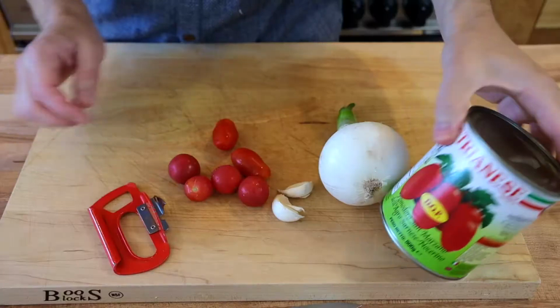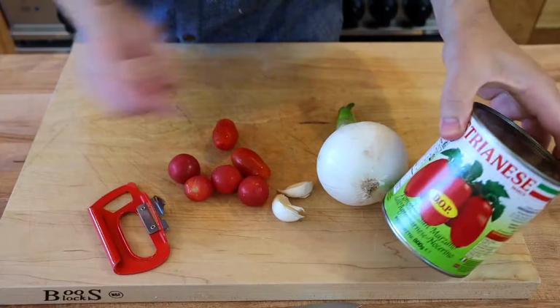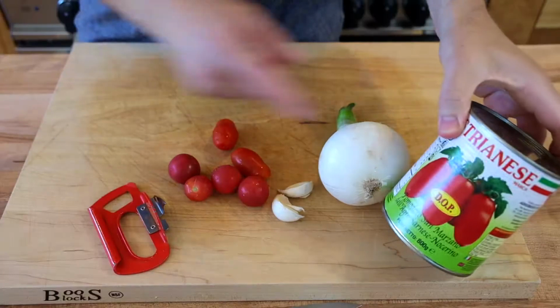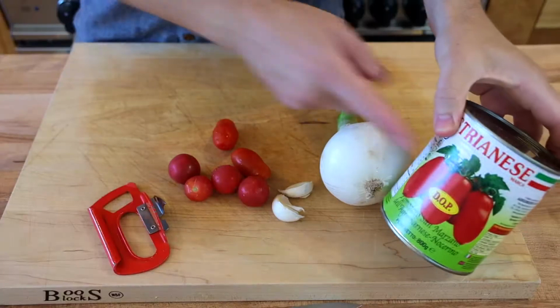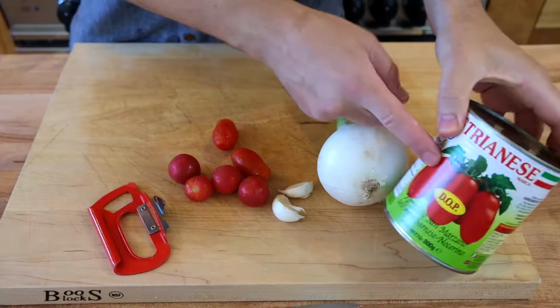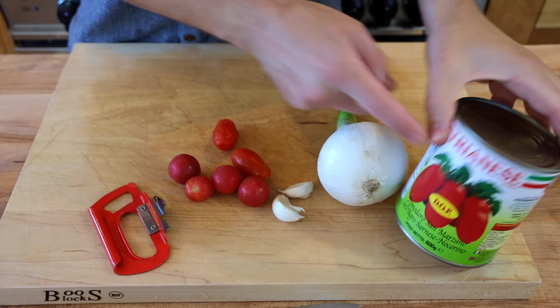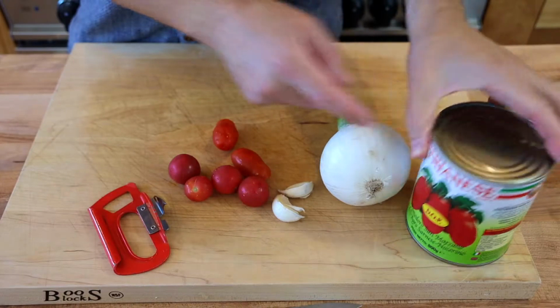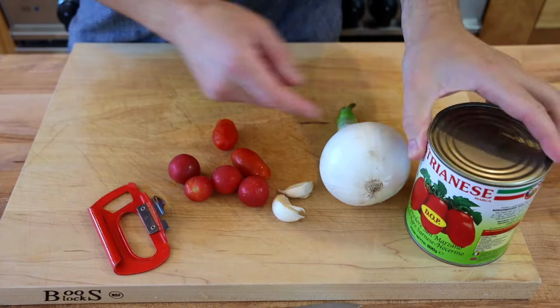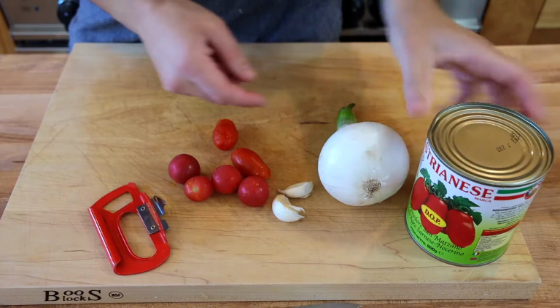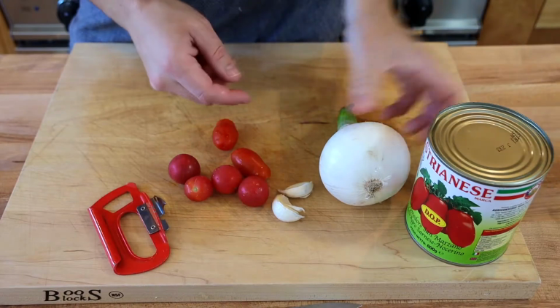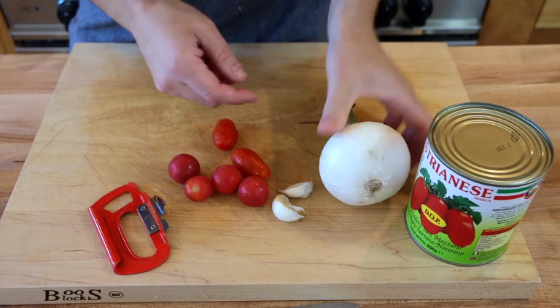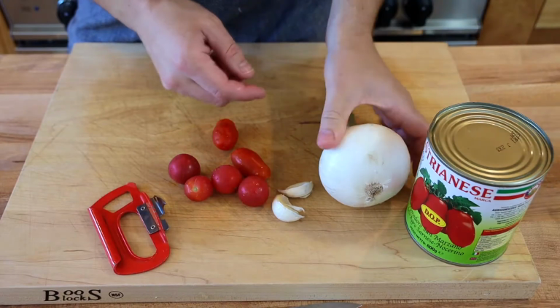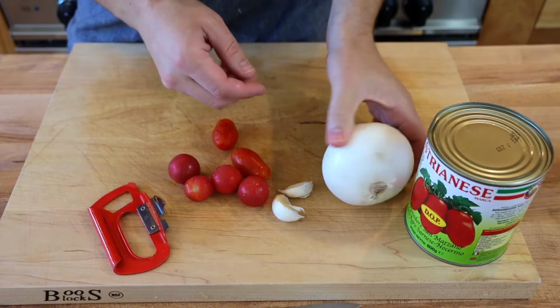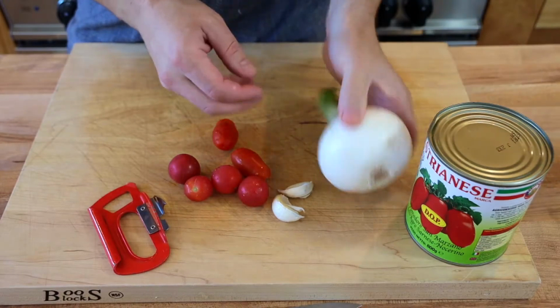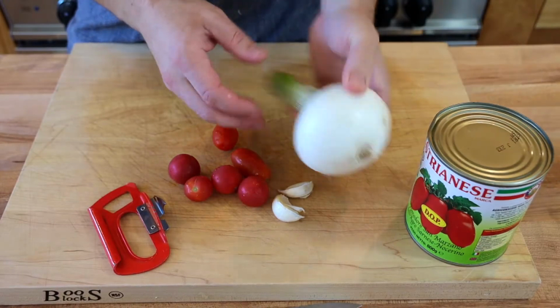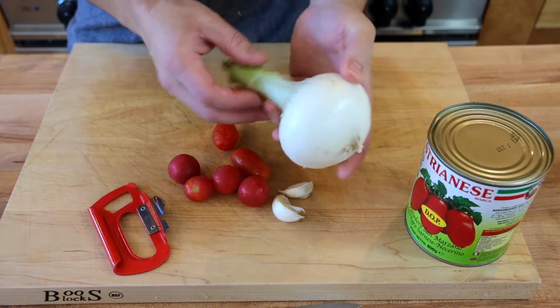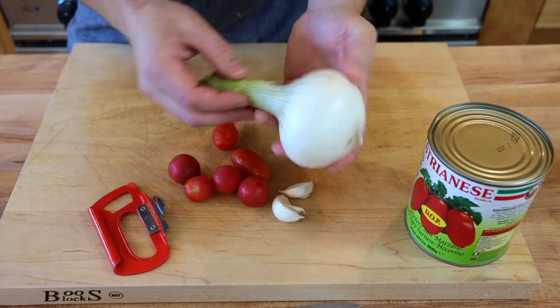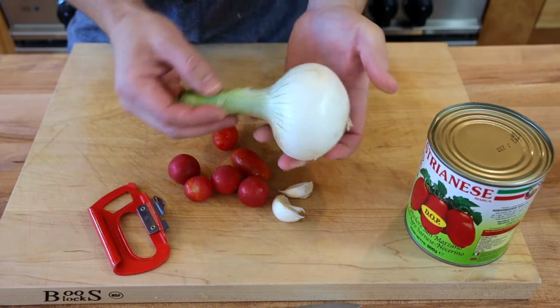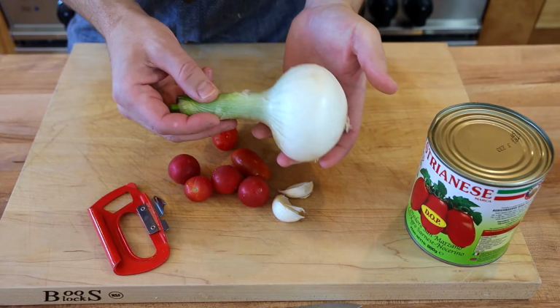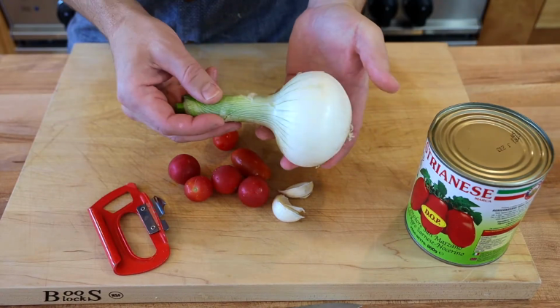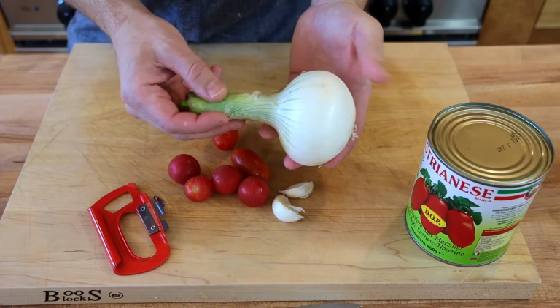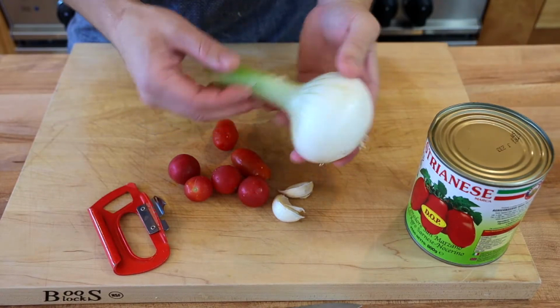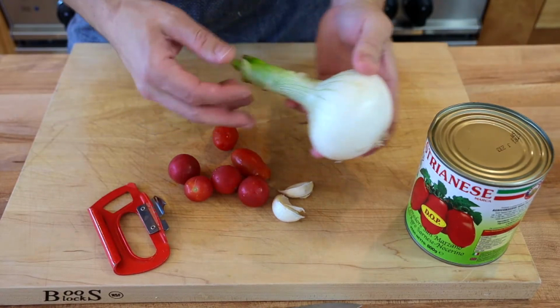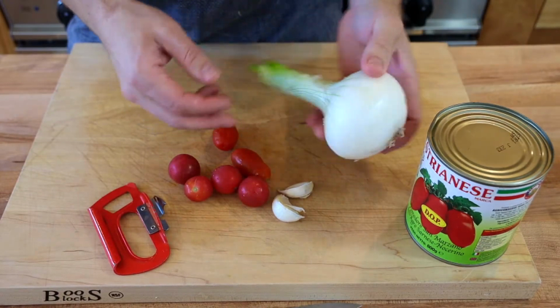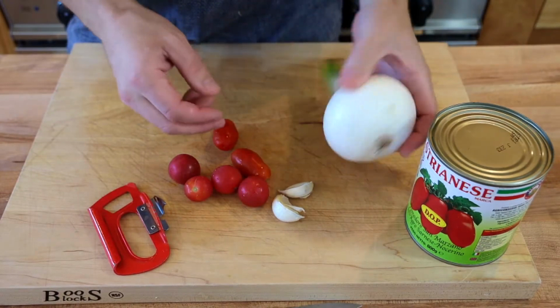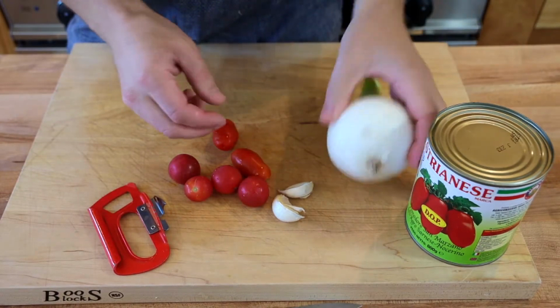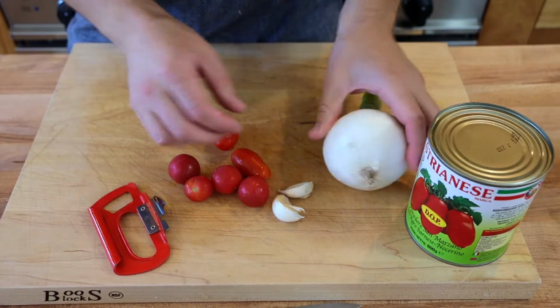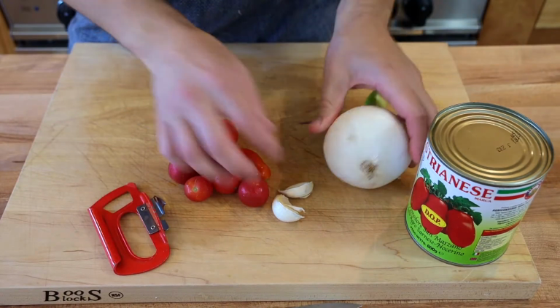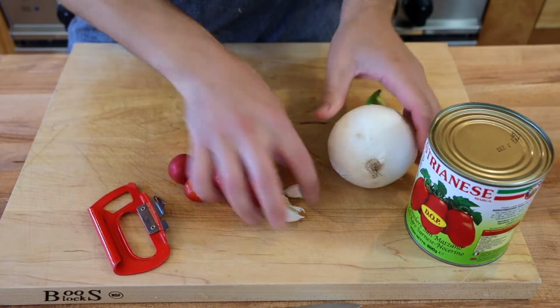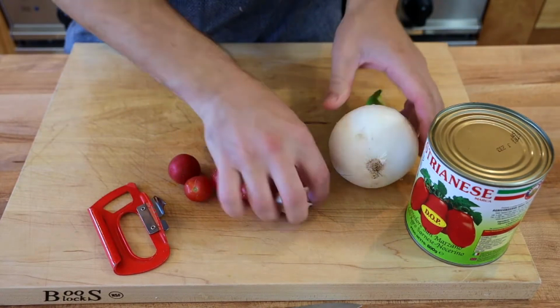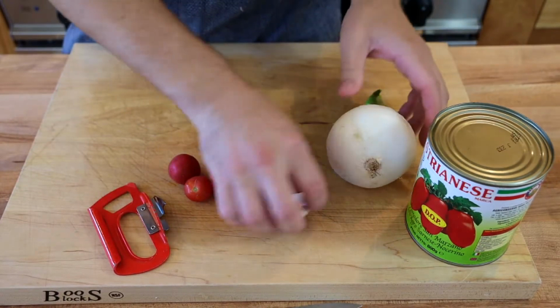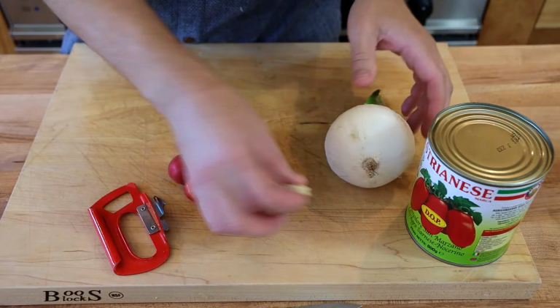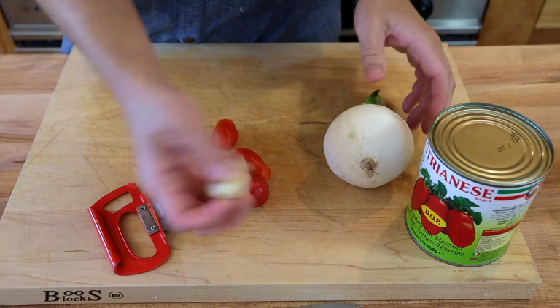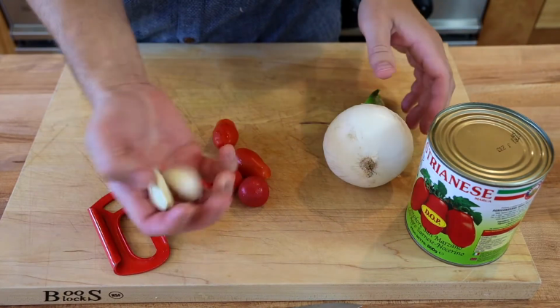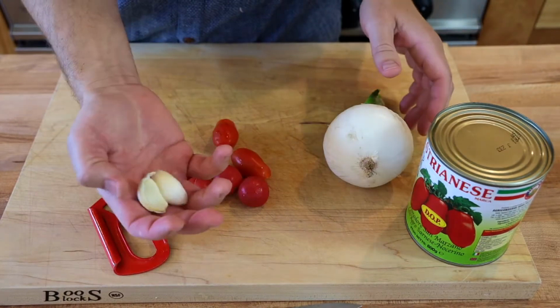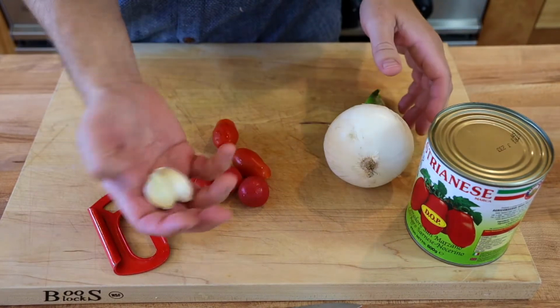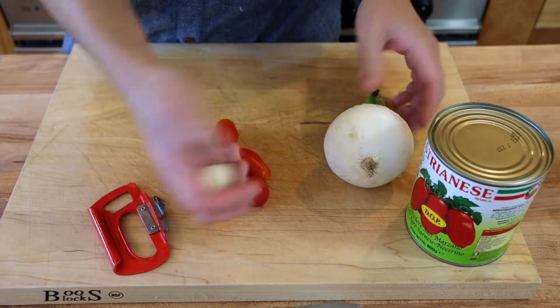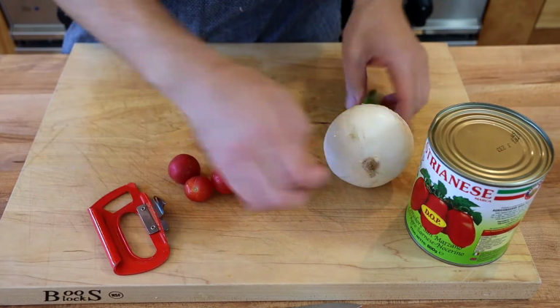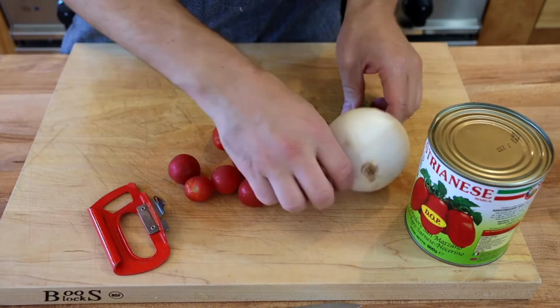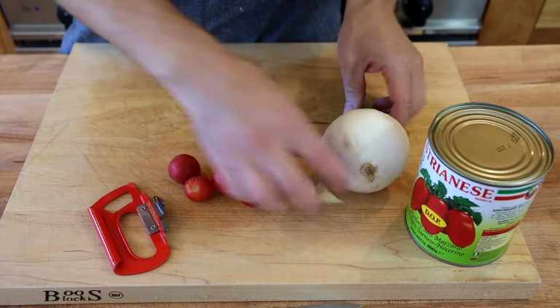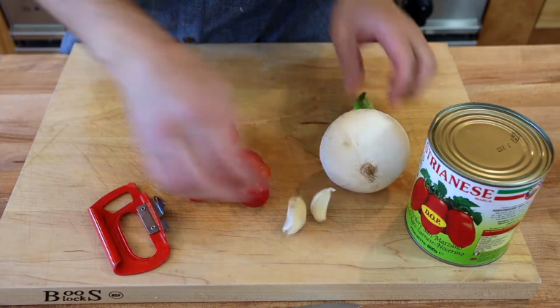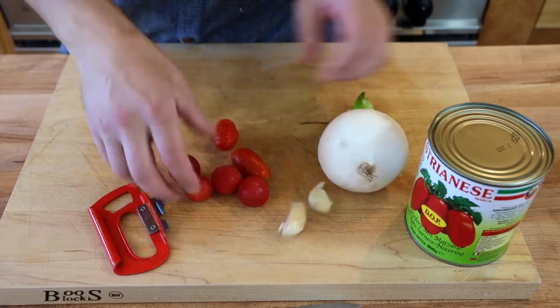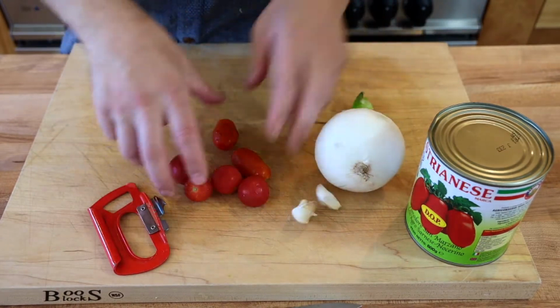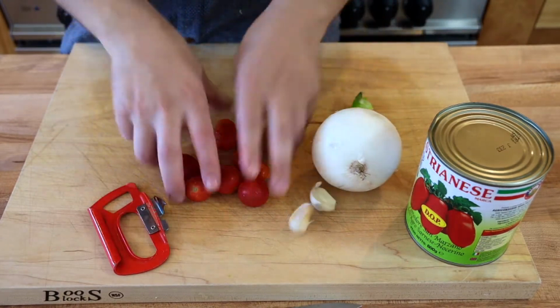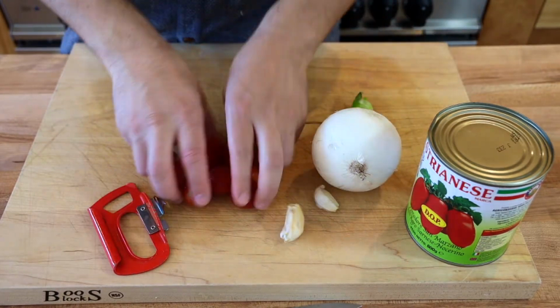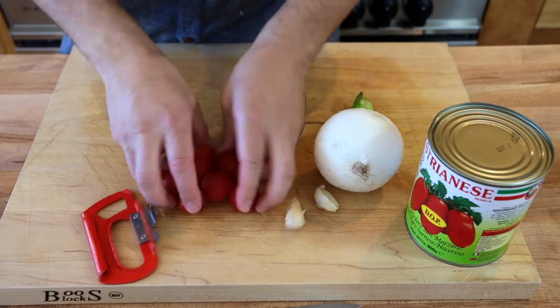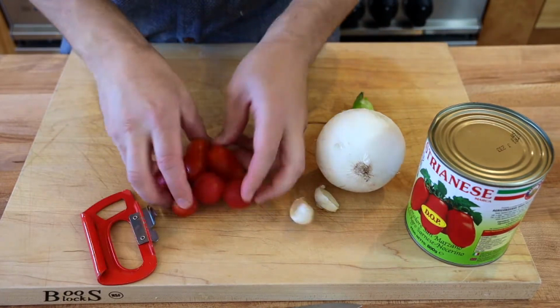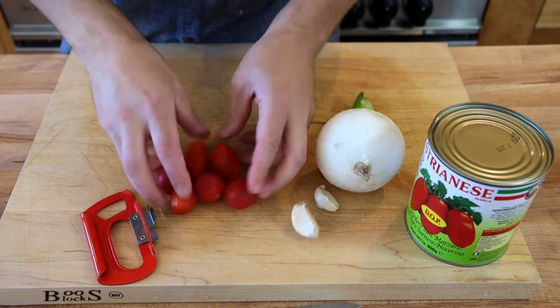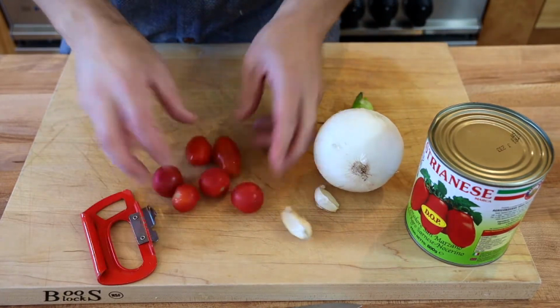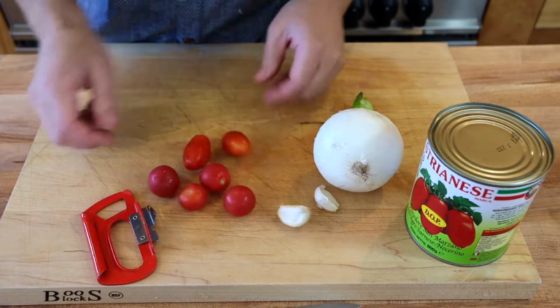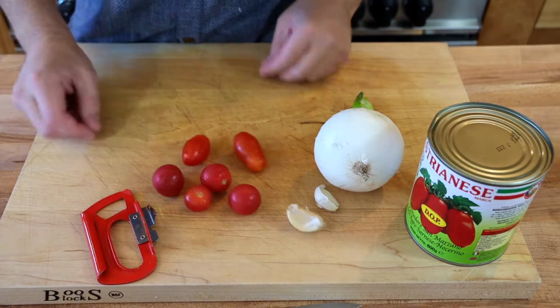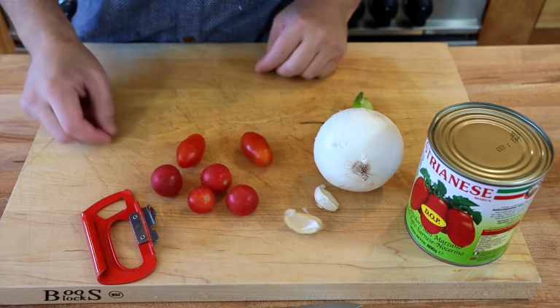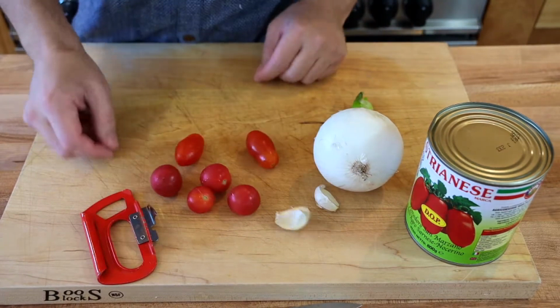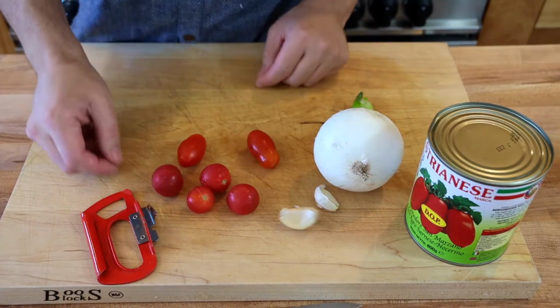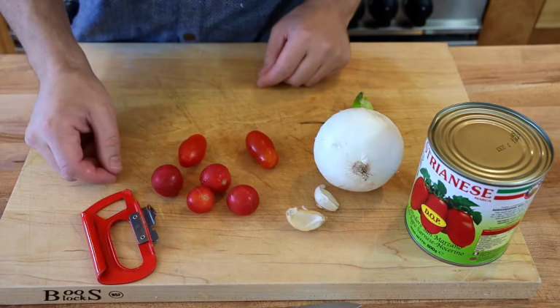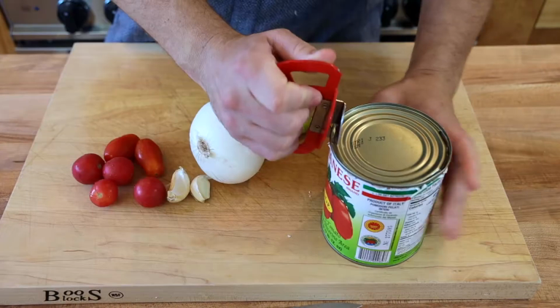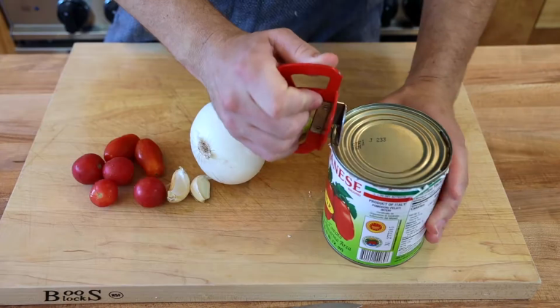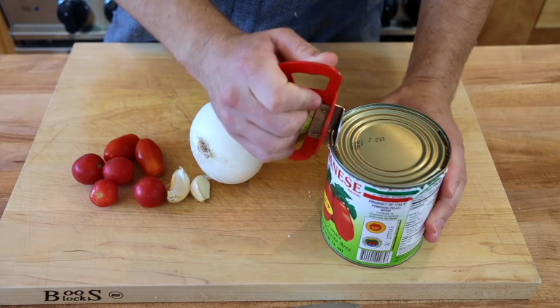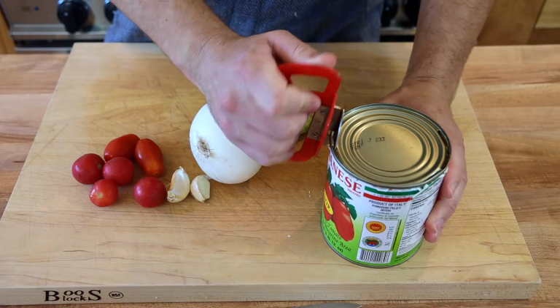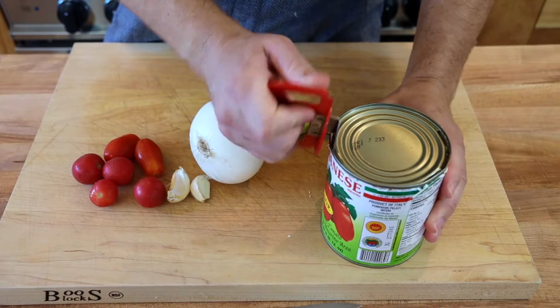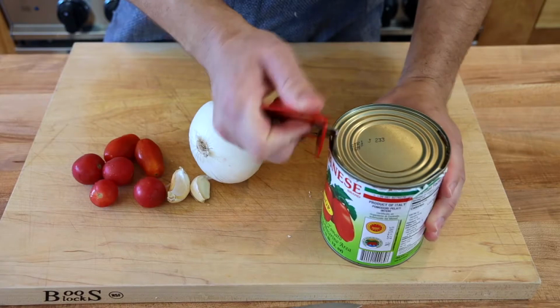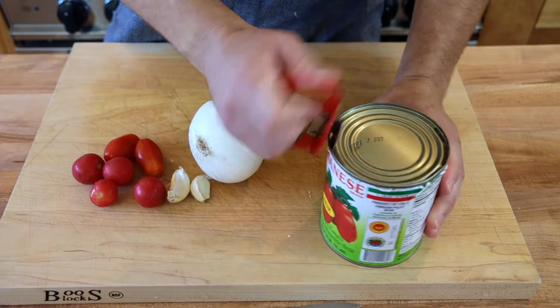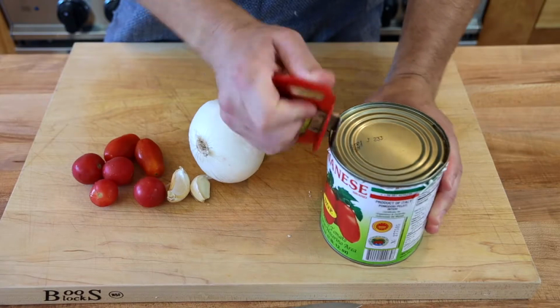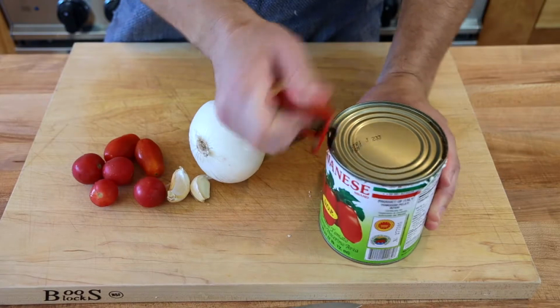Welcome back to Cambo Kitchen. Today we're going to make tomato sauce. What you're going to need: canned tomatoes, an onion, some garlic, and some fresh tomatoes.